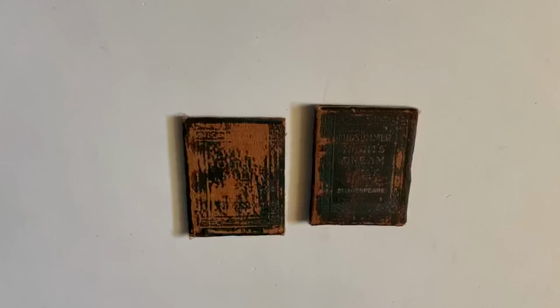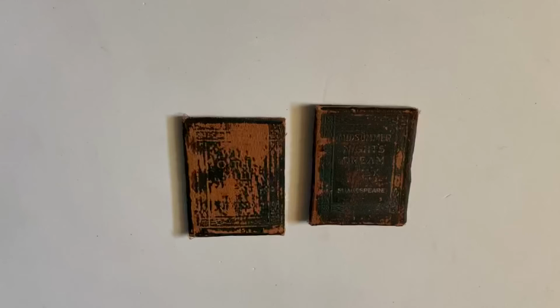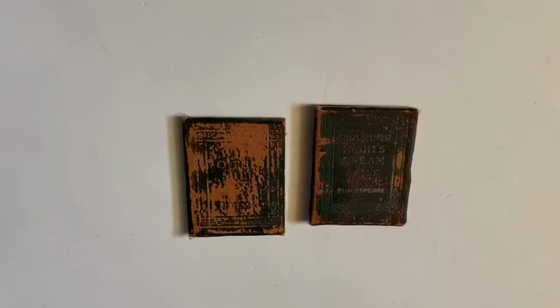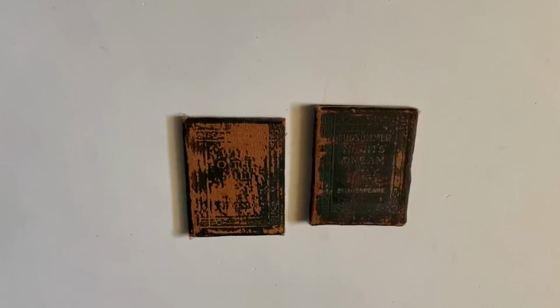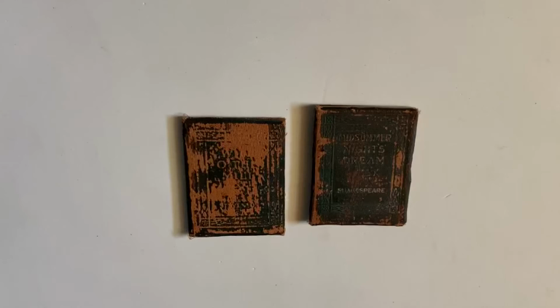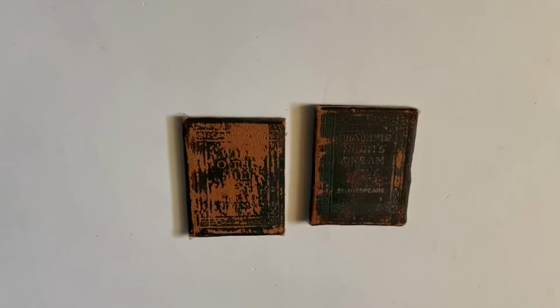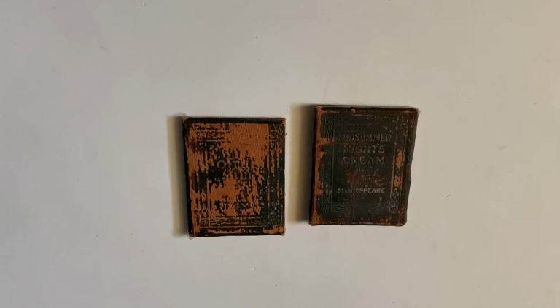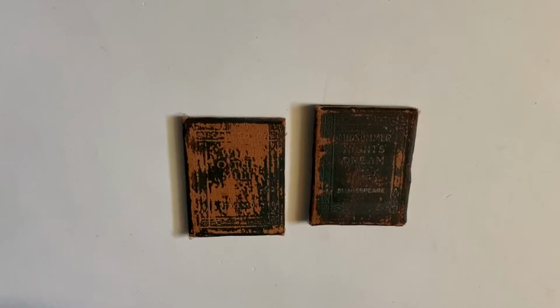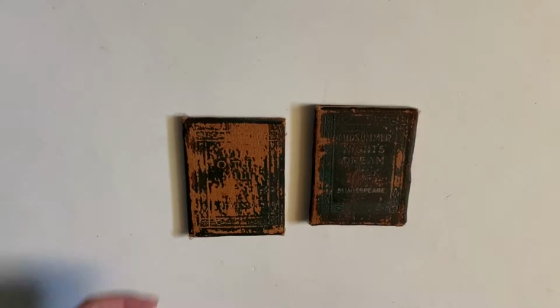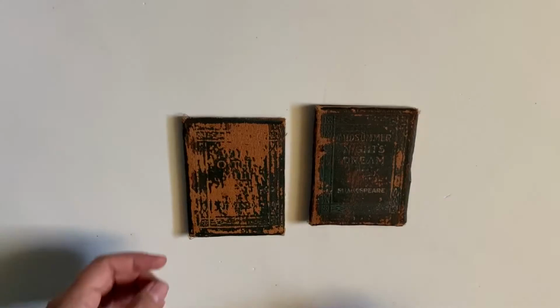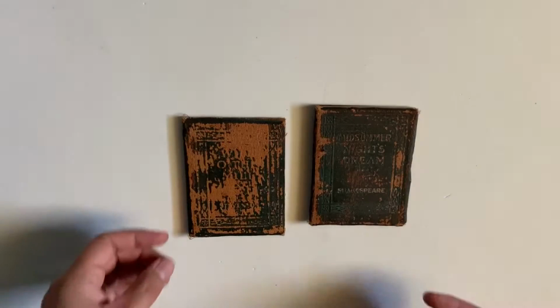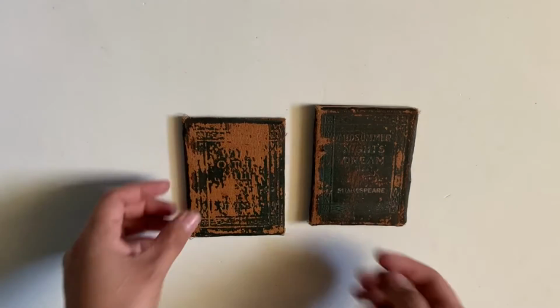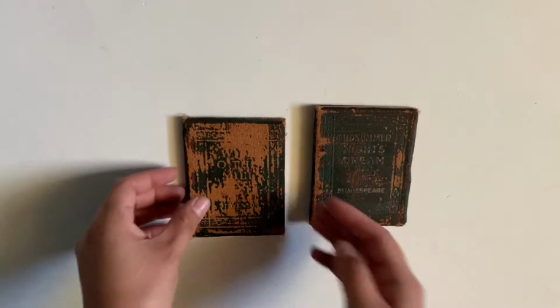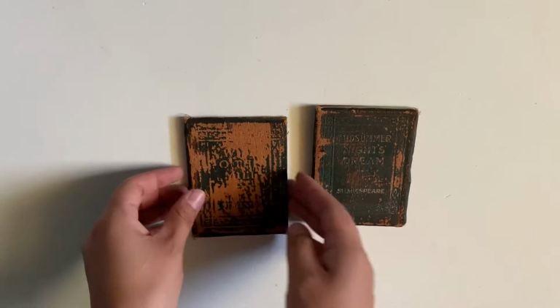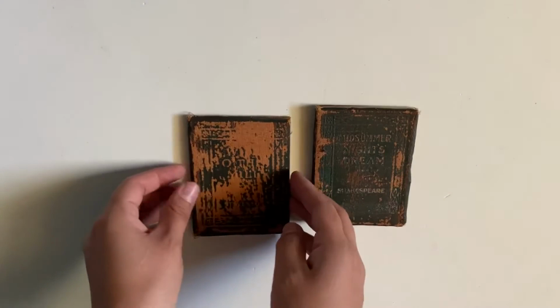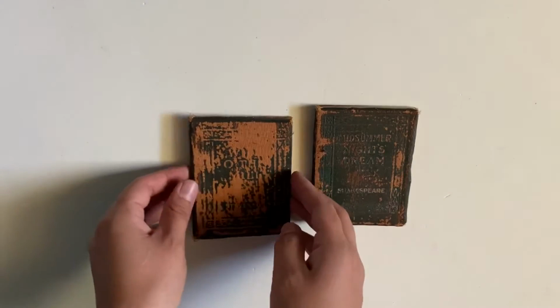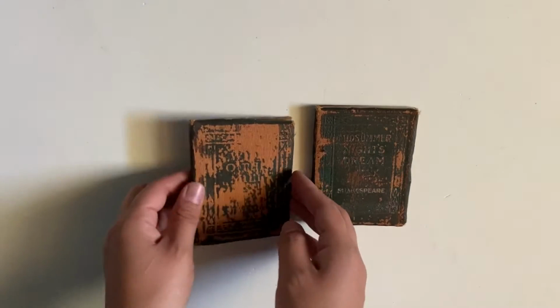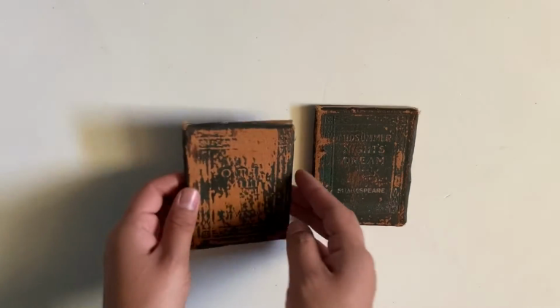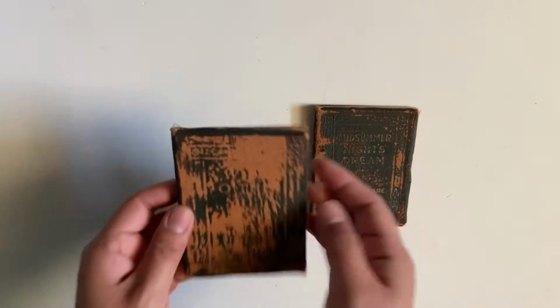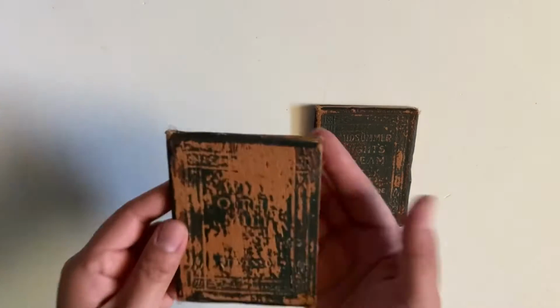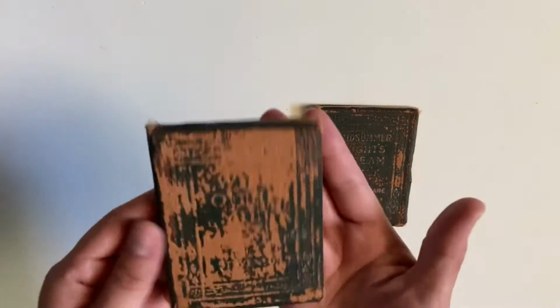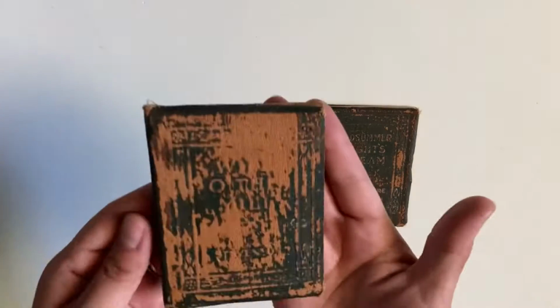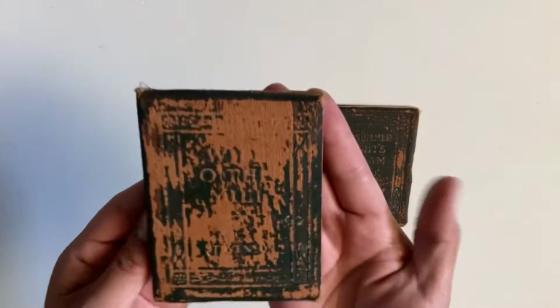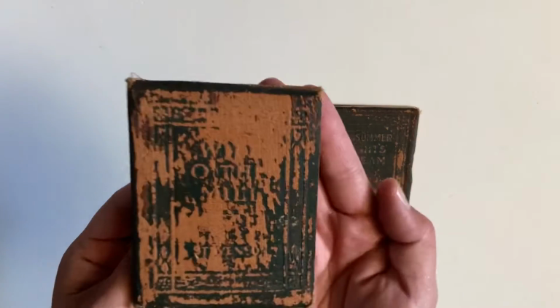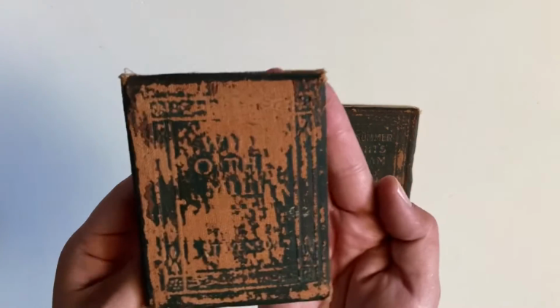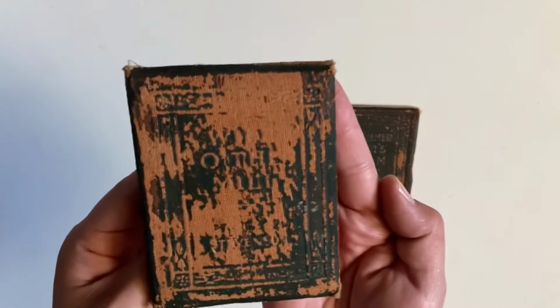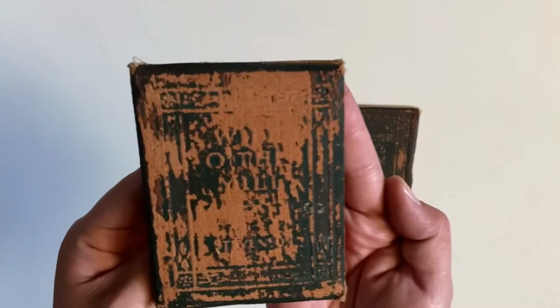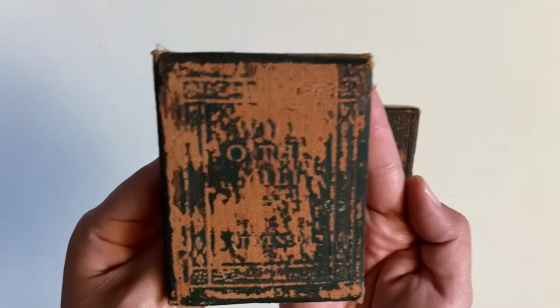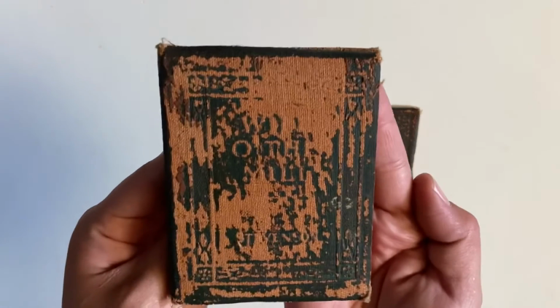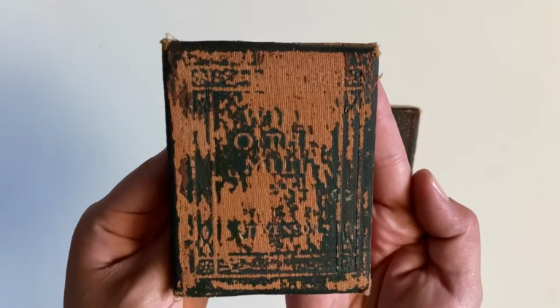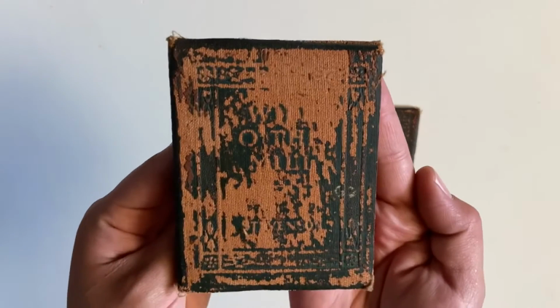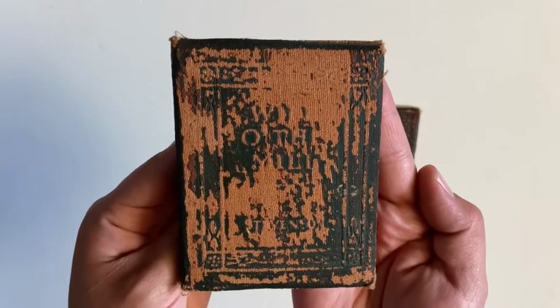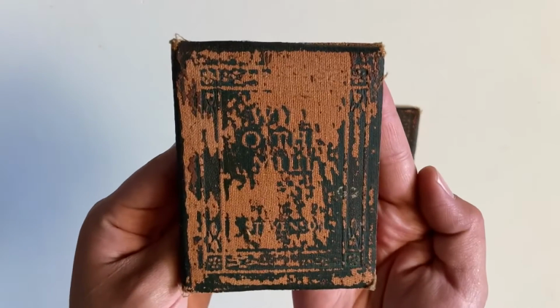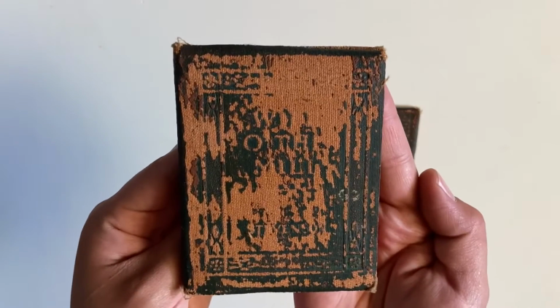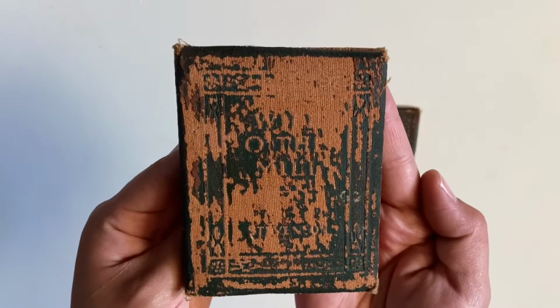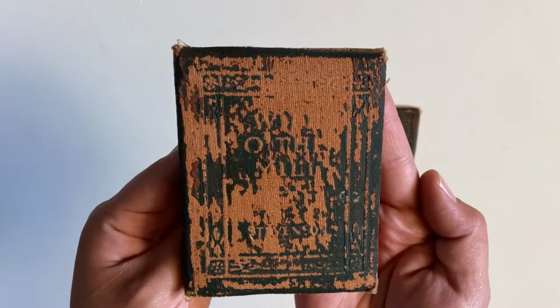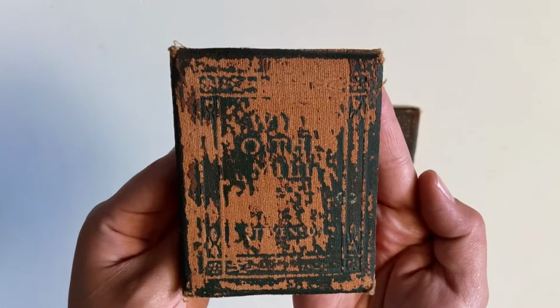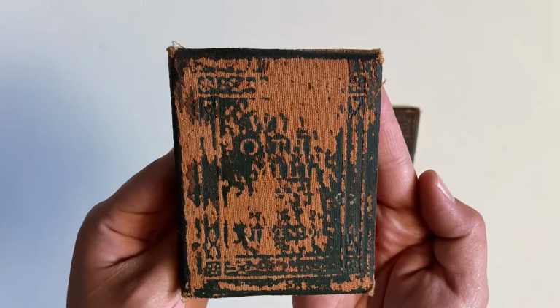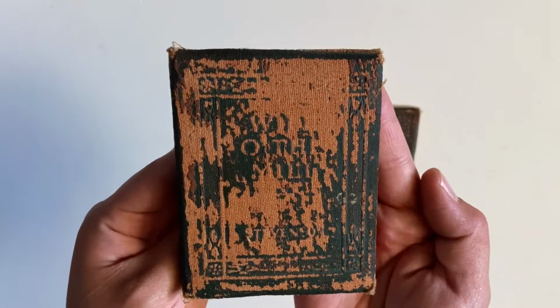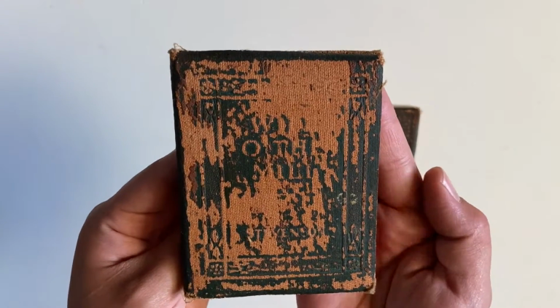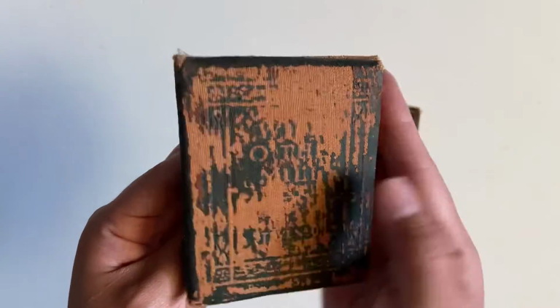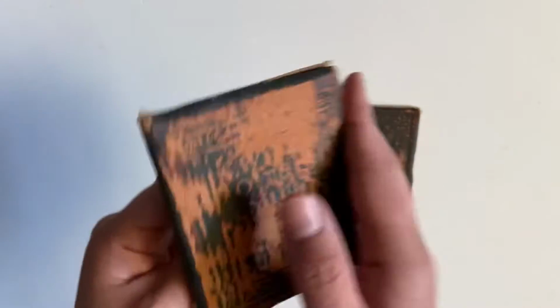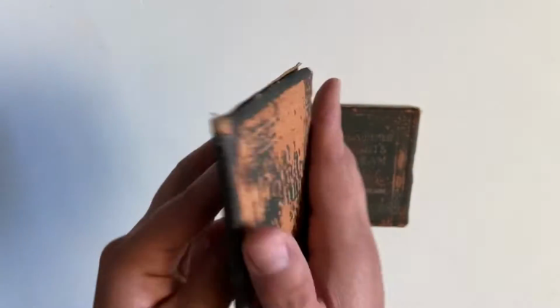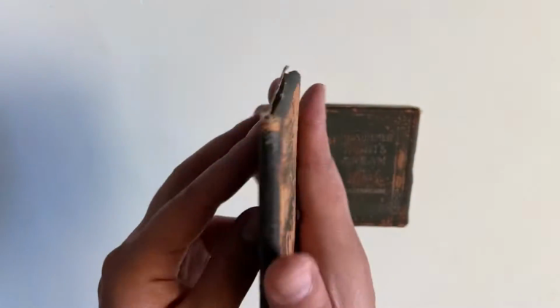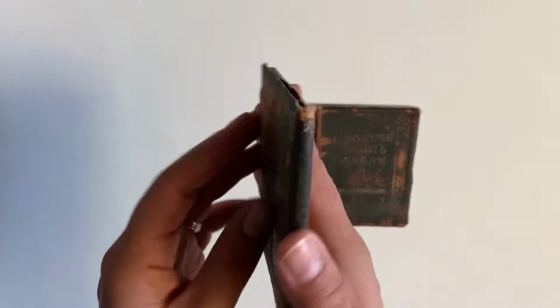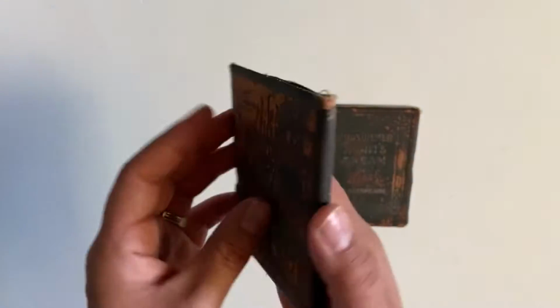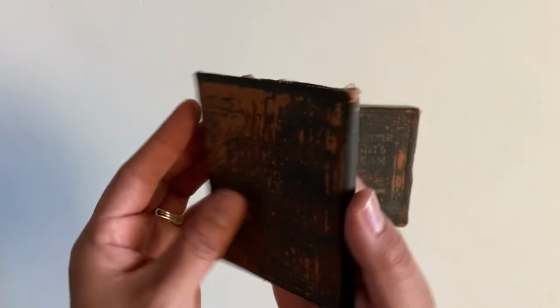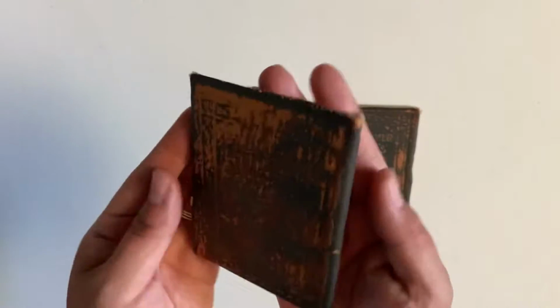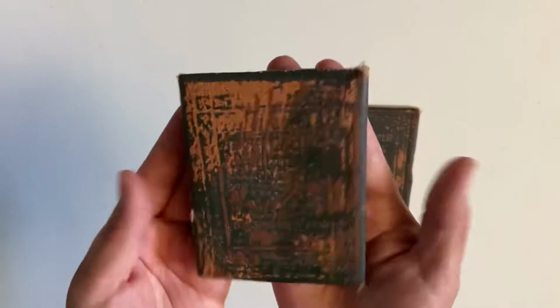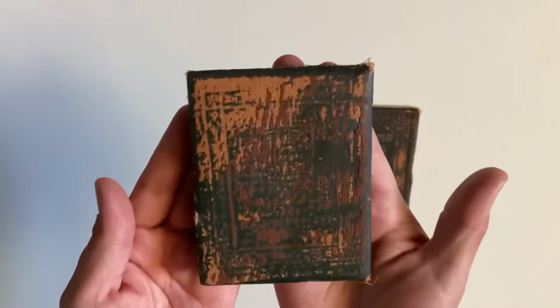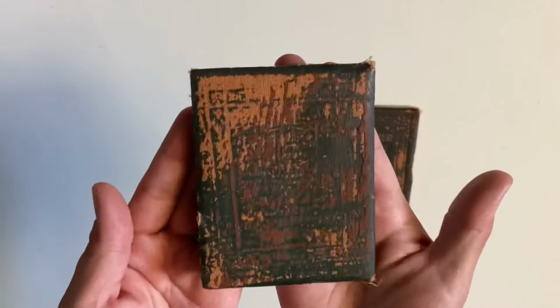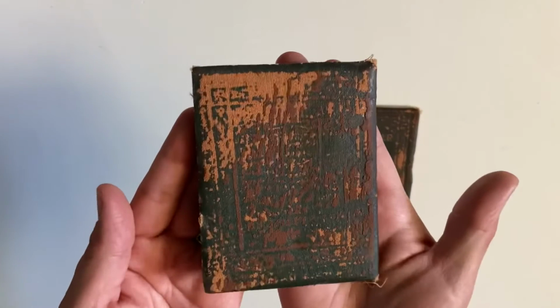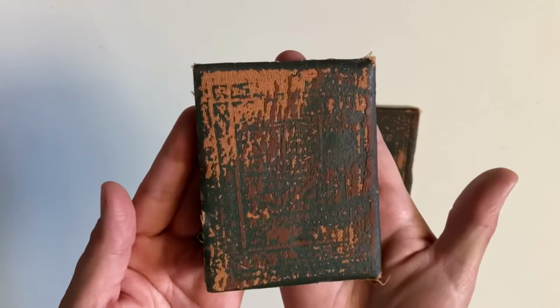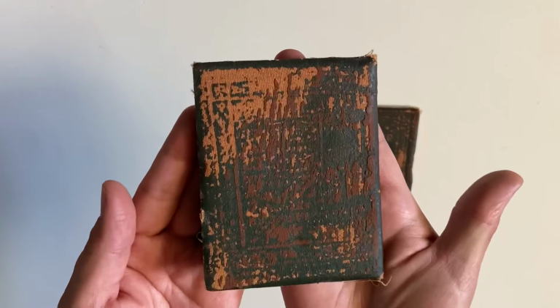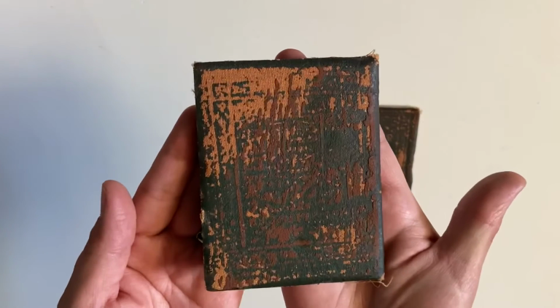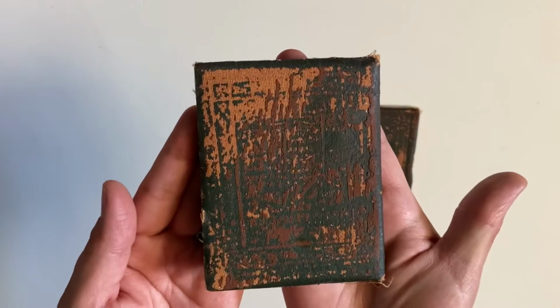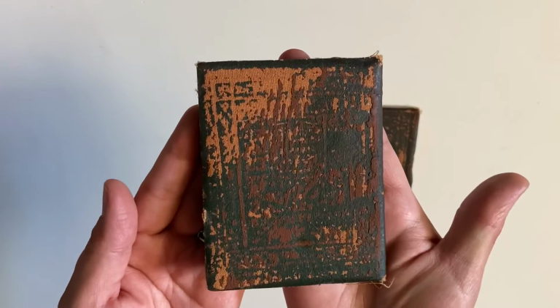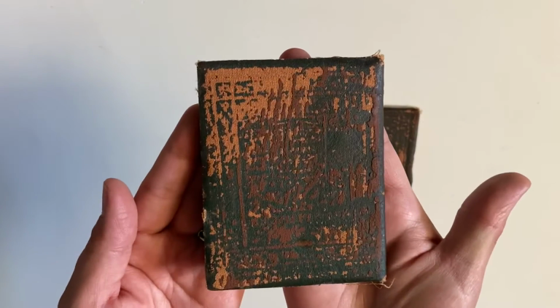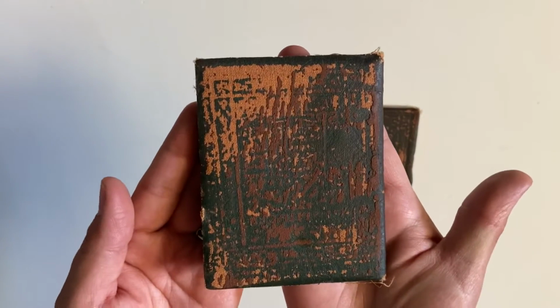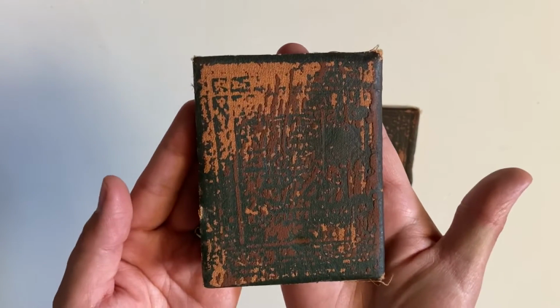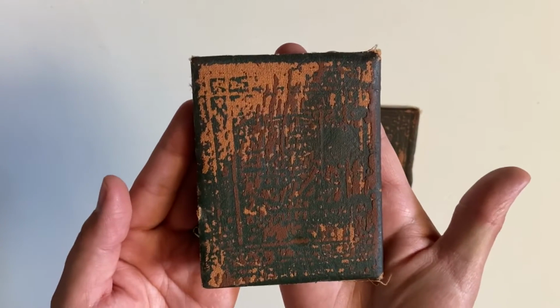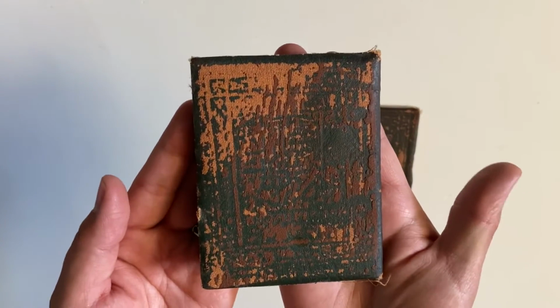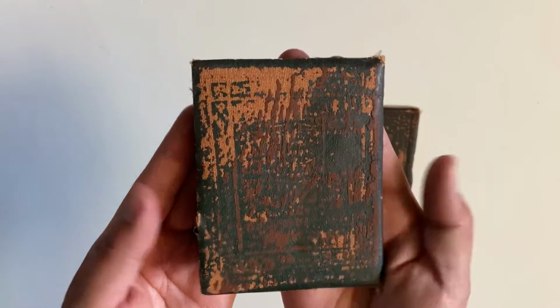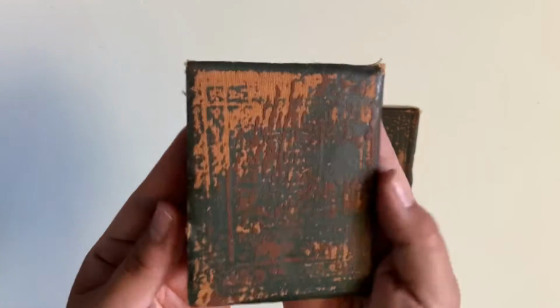What's up everybody, welcome back to my channel. Here are some random stuff that I got on my thrift haul.